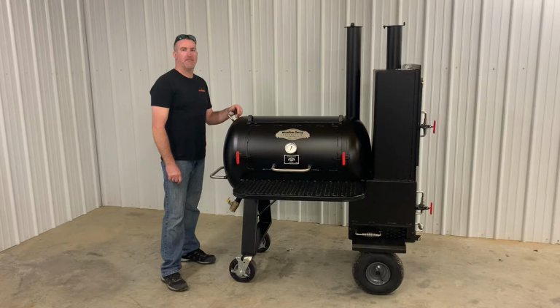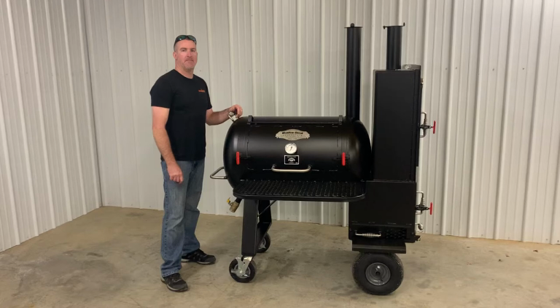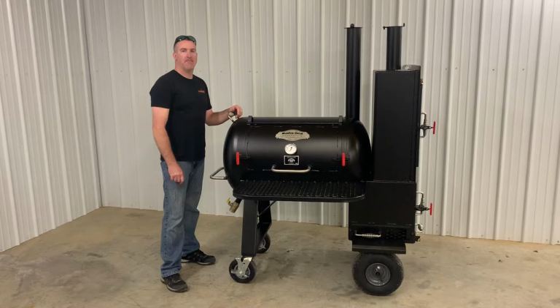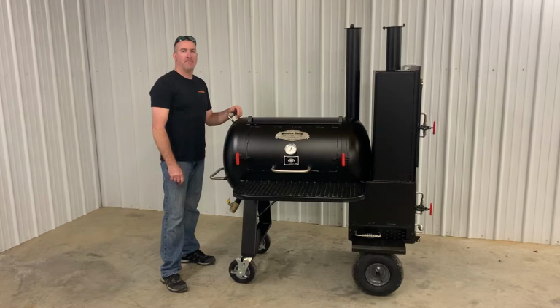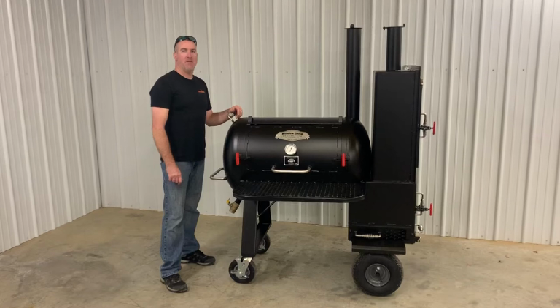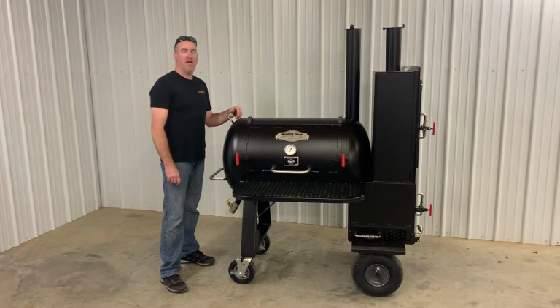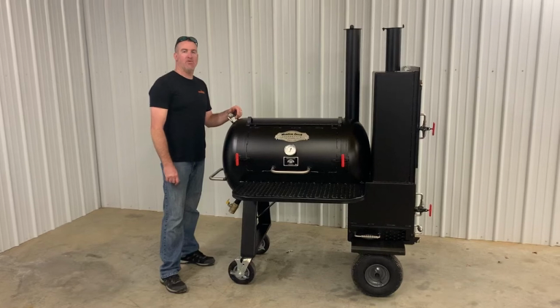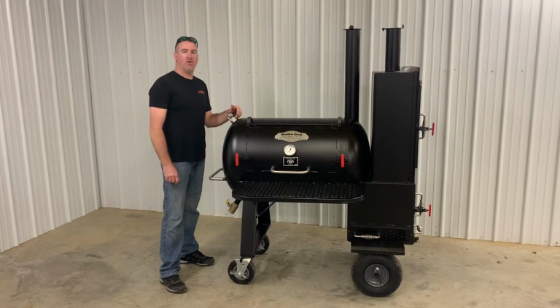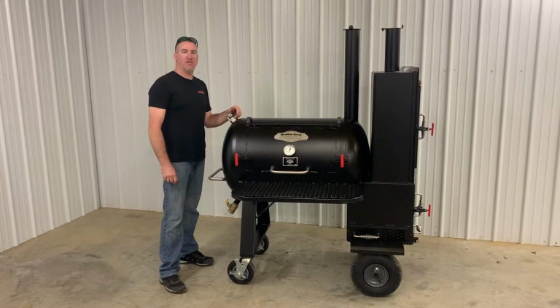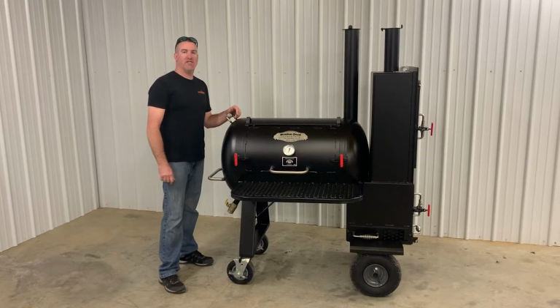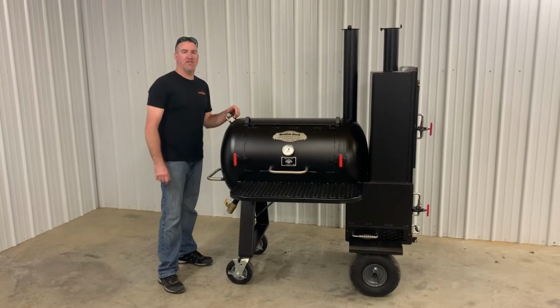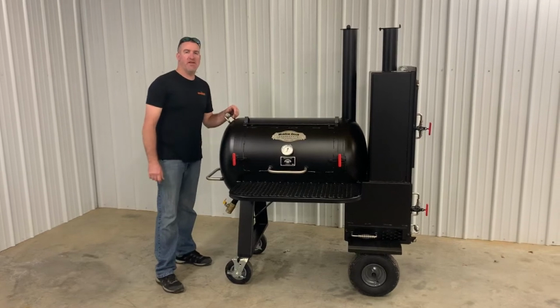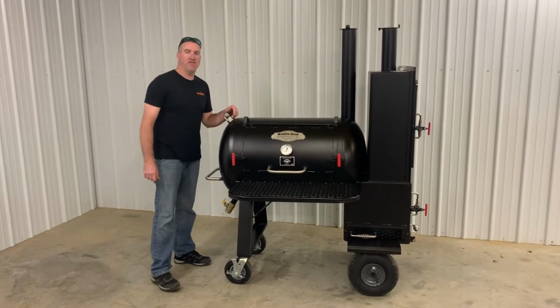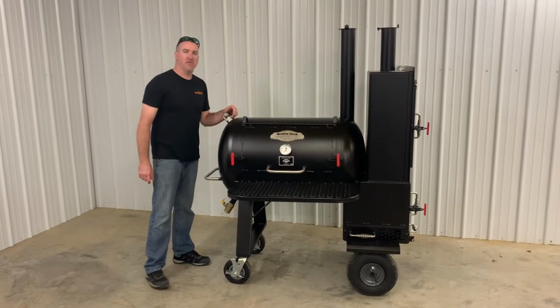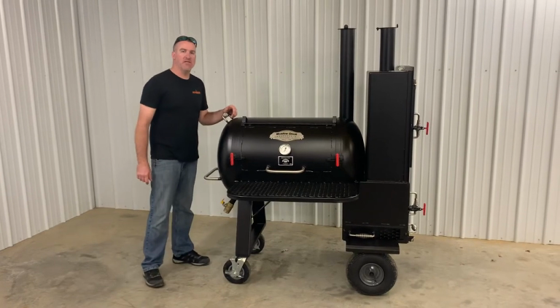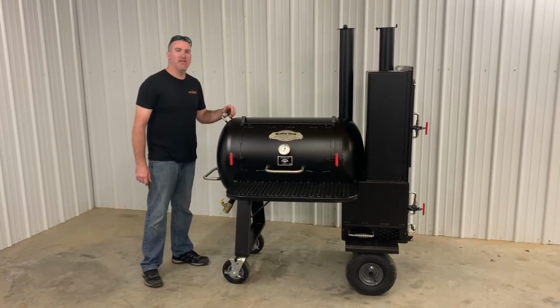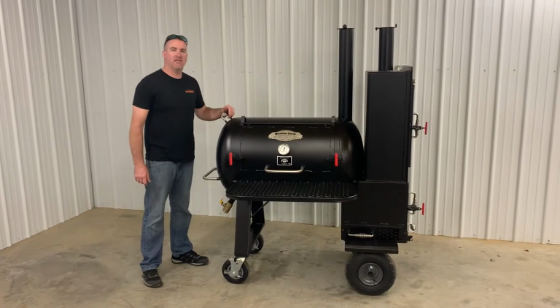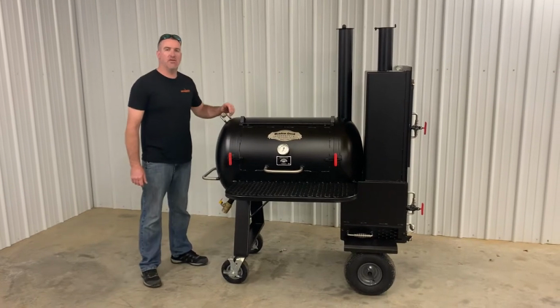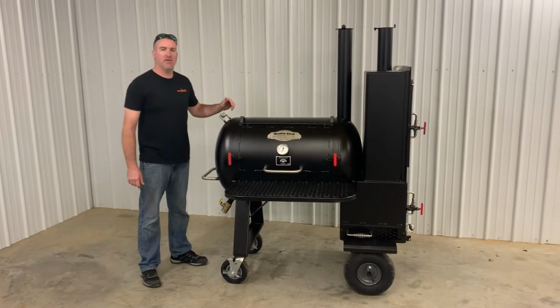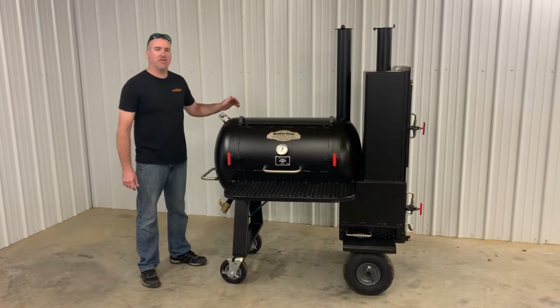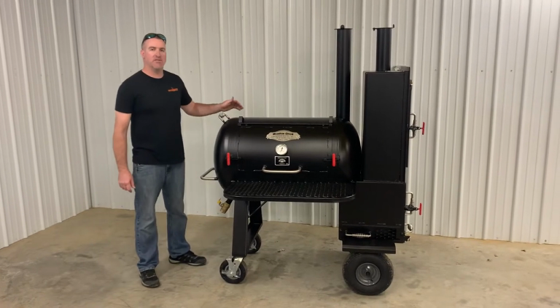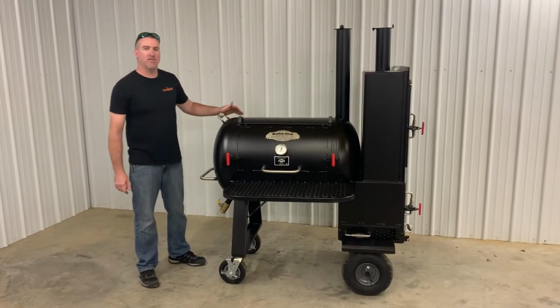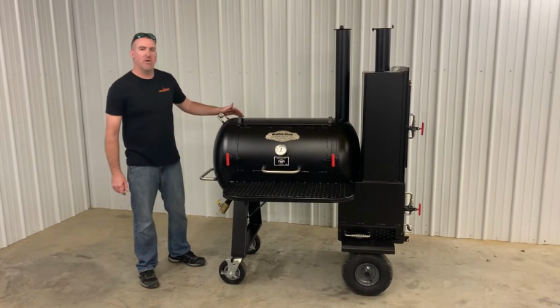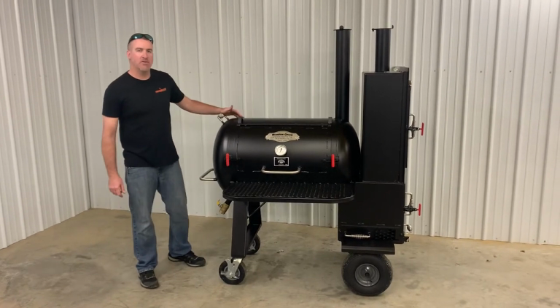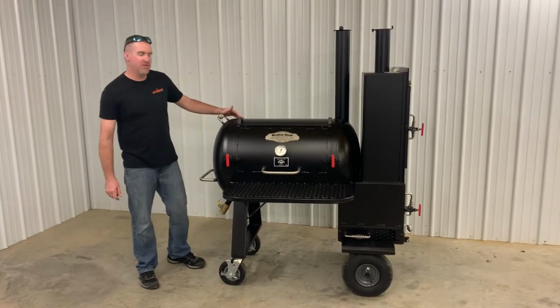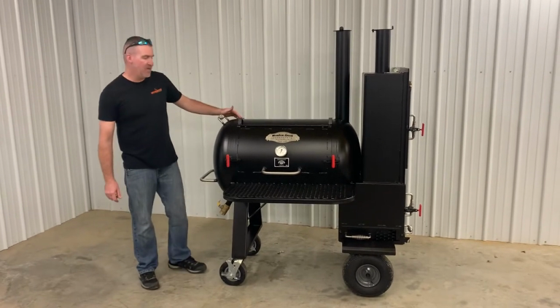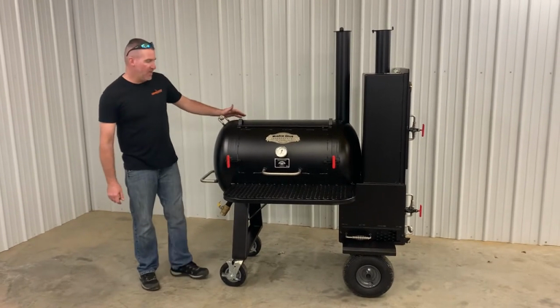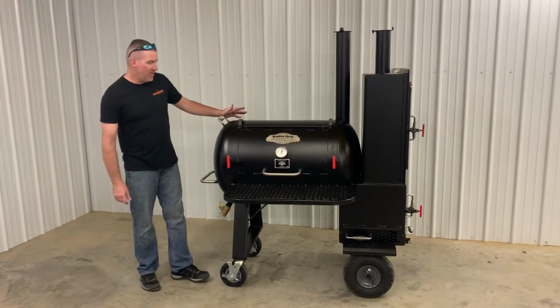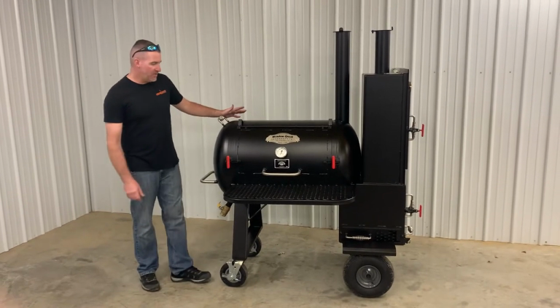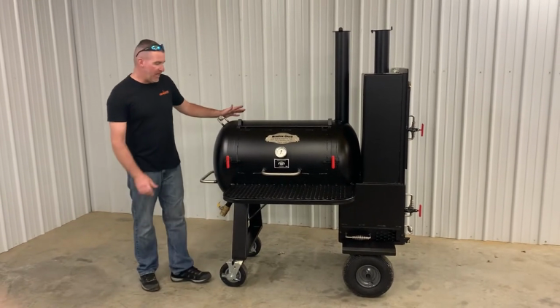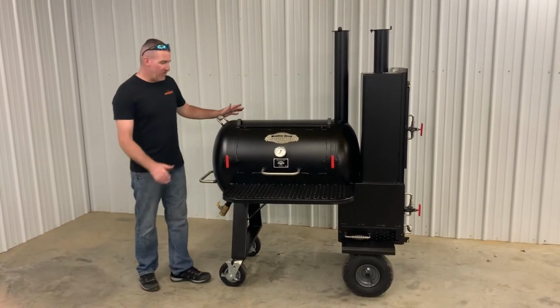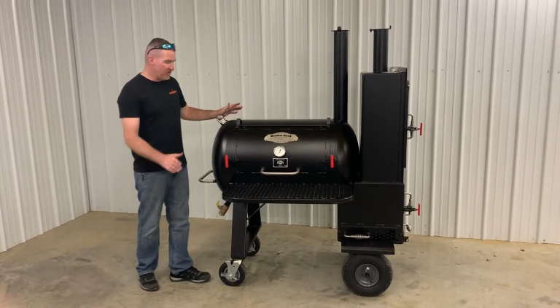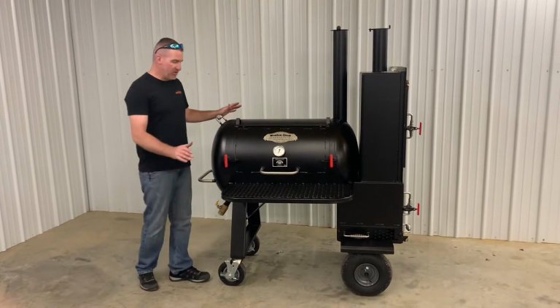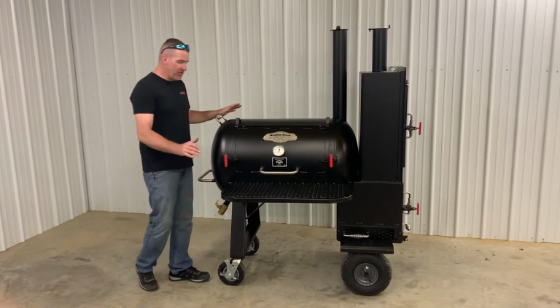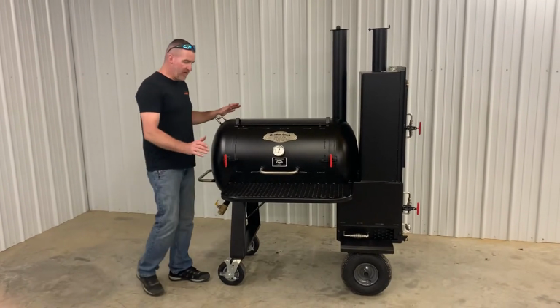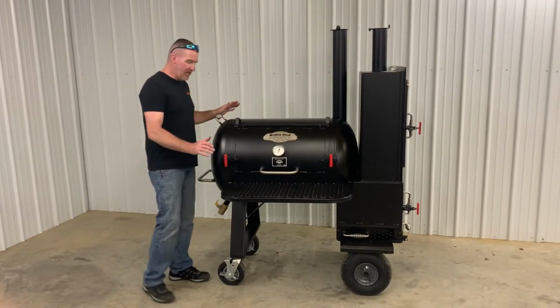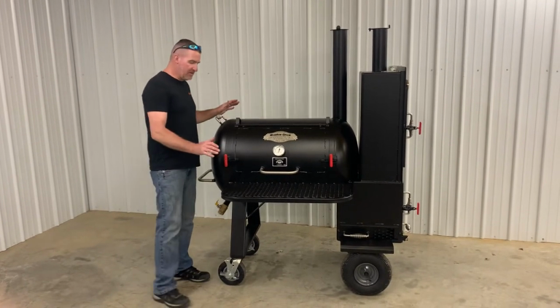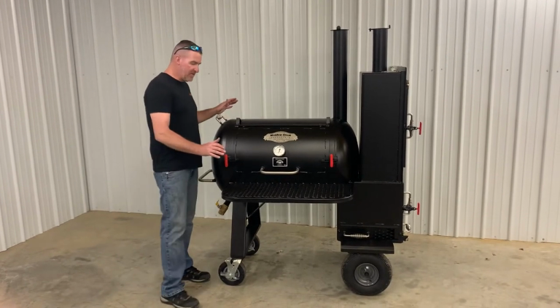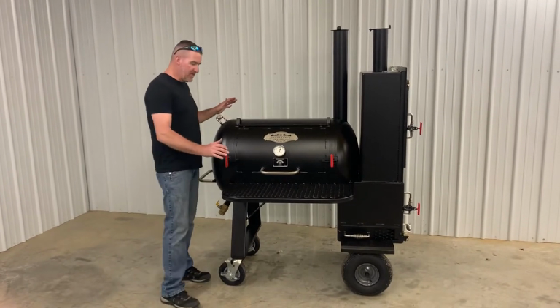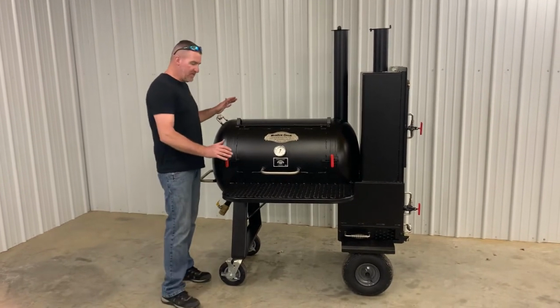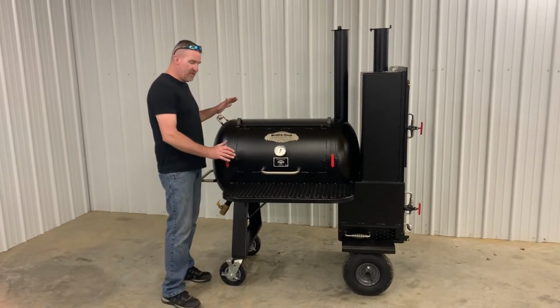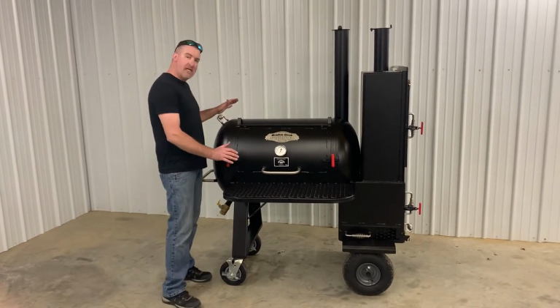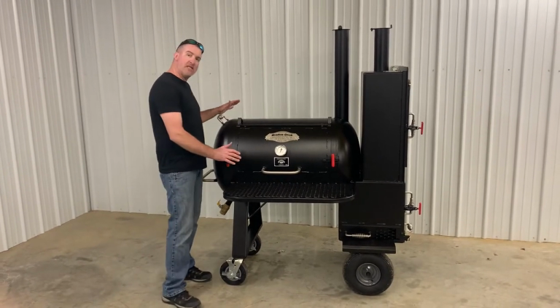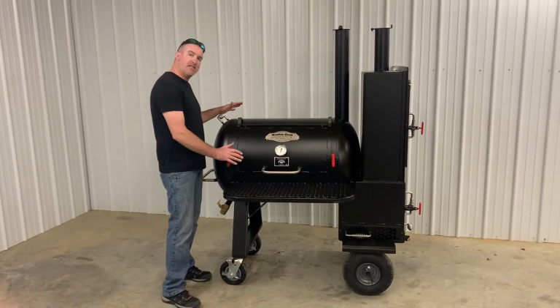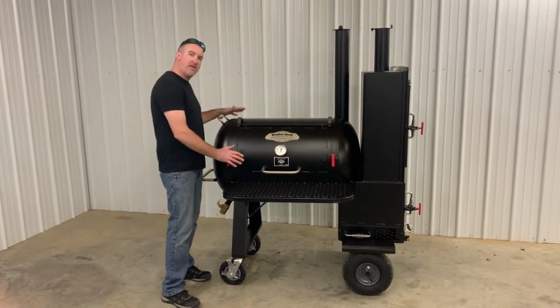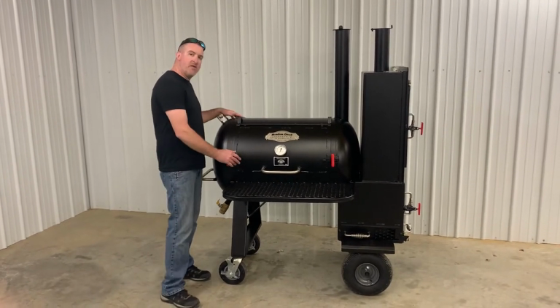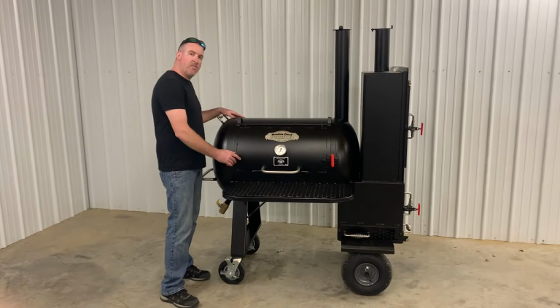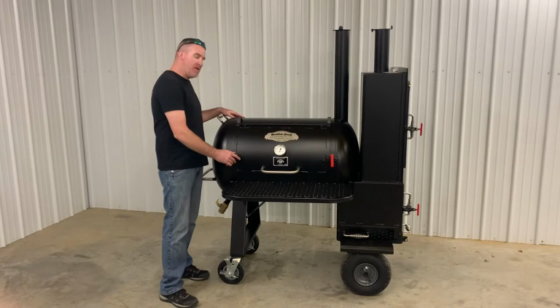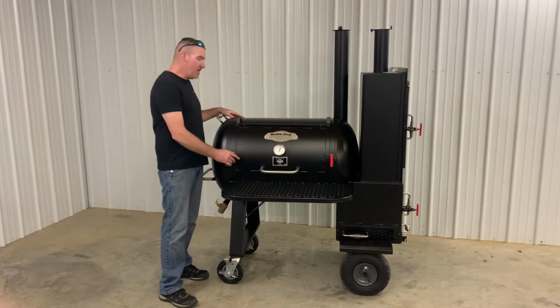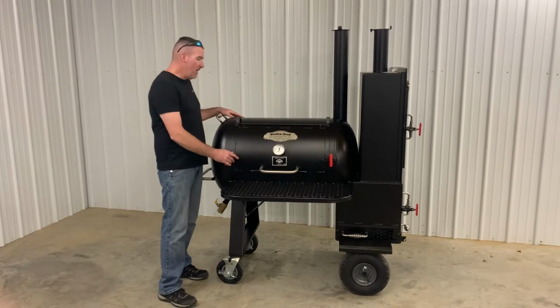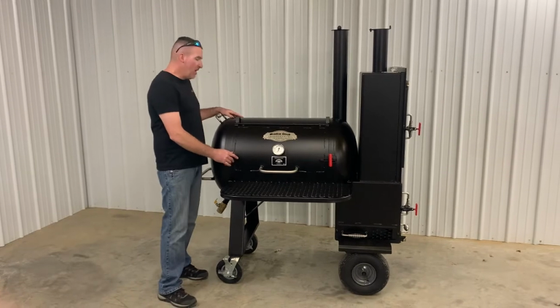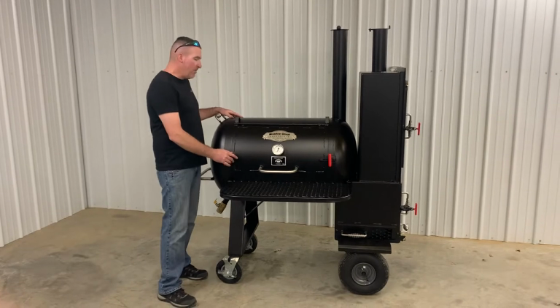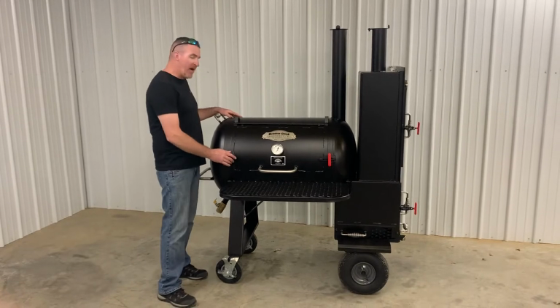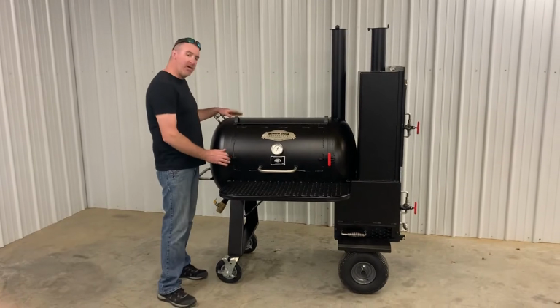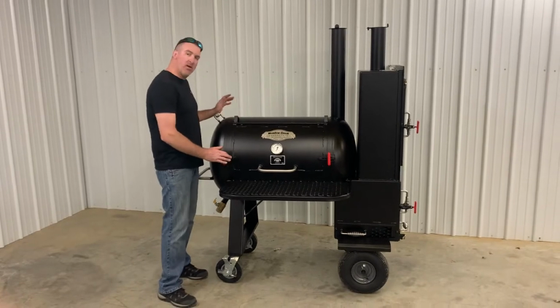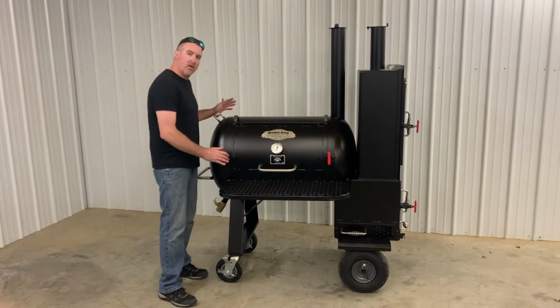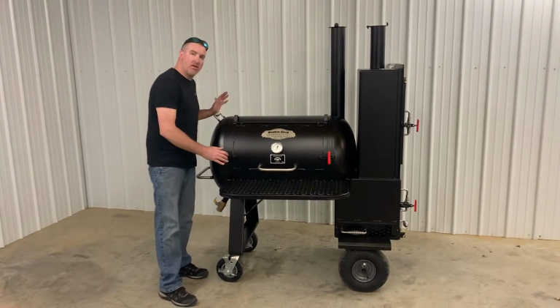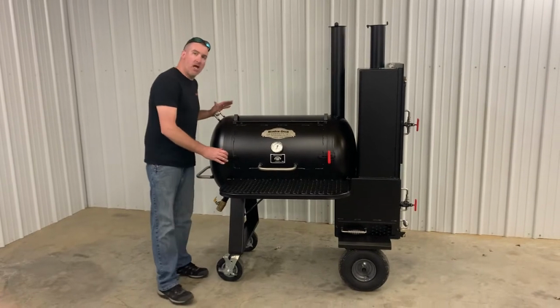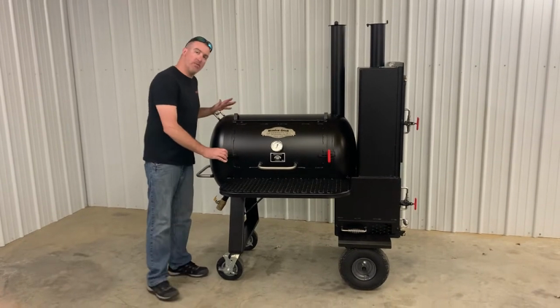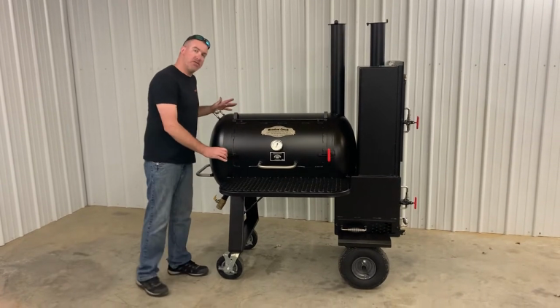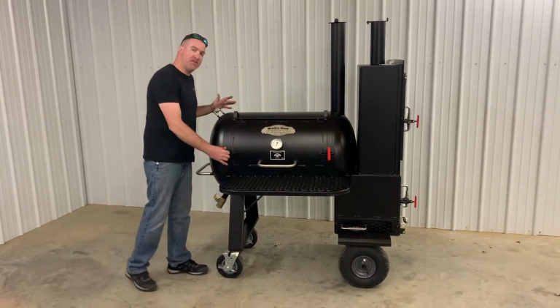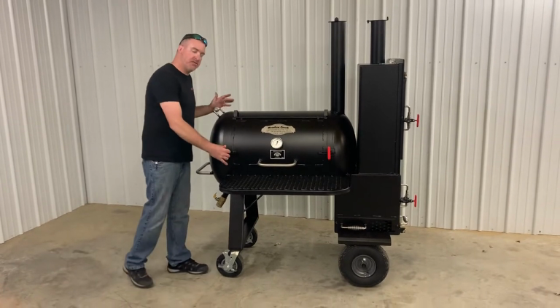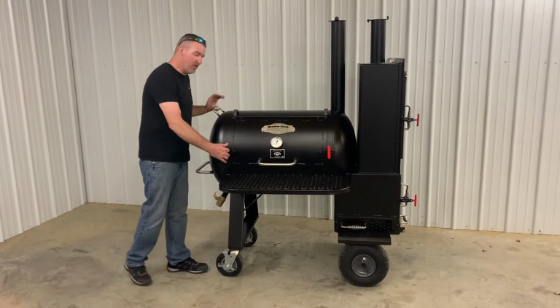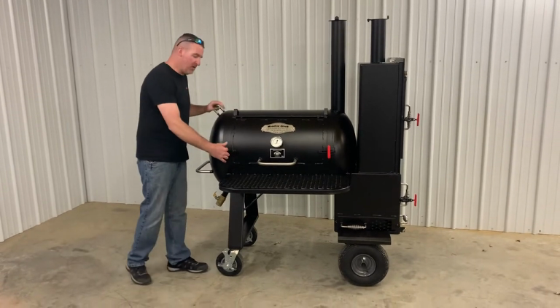Hey everyone, this is Nathan with Slinger Steel Custom Smokers. Today I want to show you guys the TS-70B Backyard Competition model.